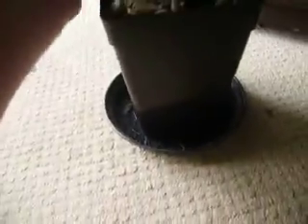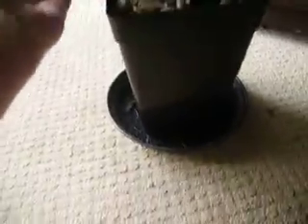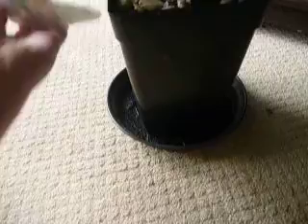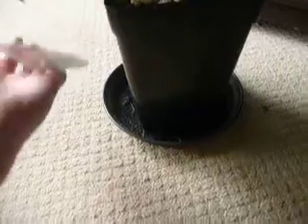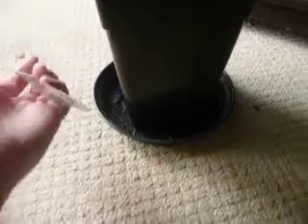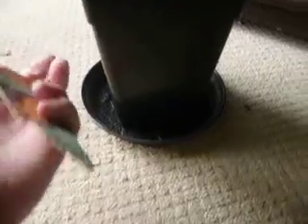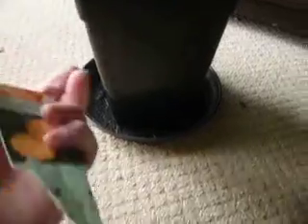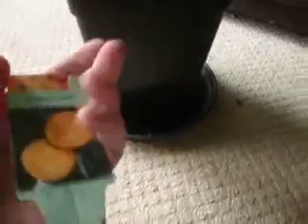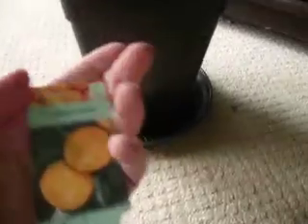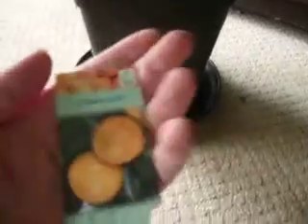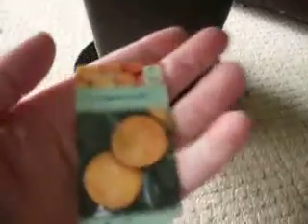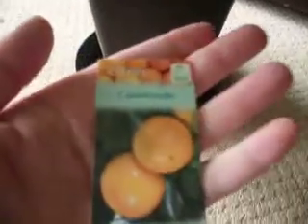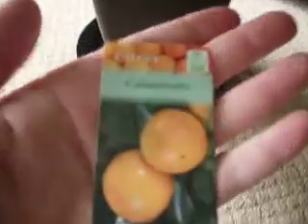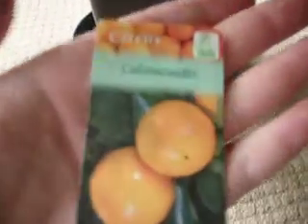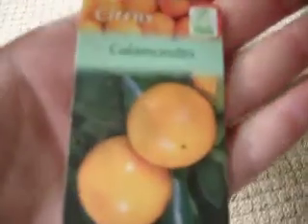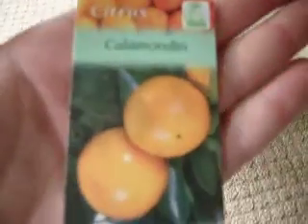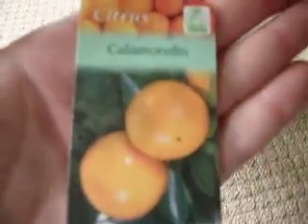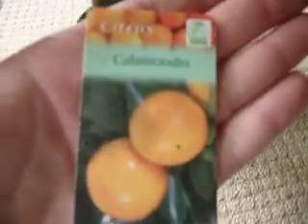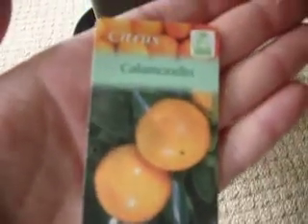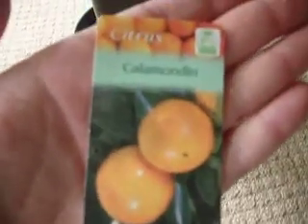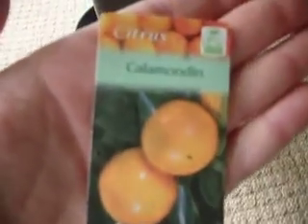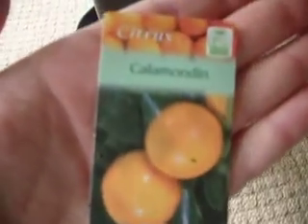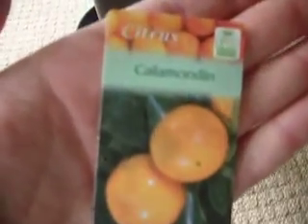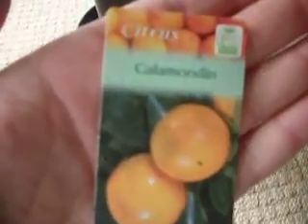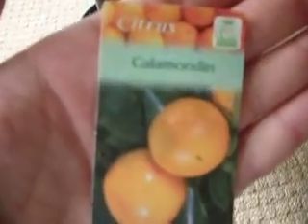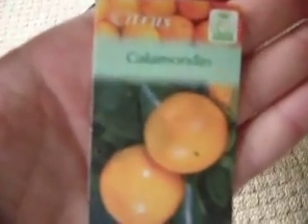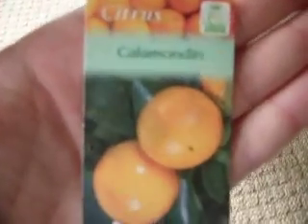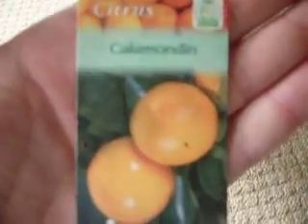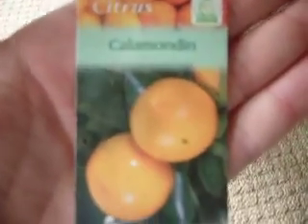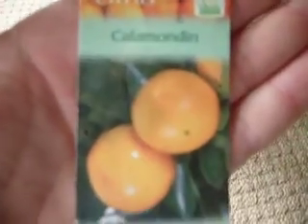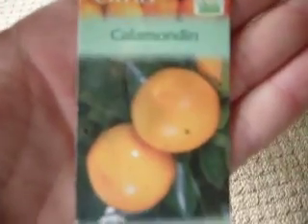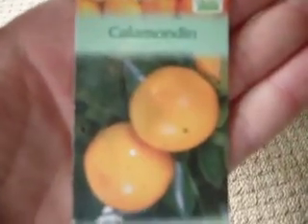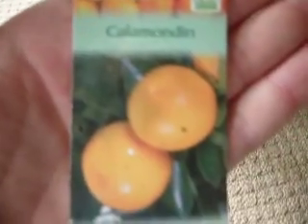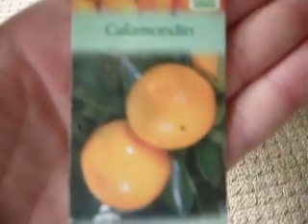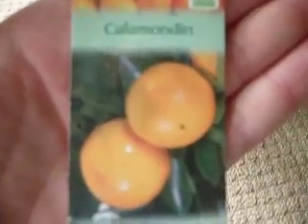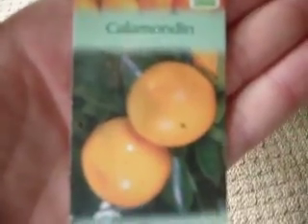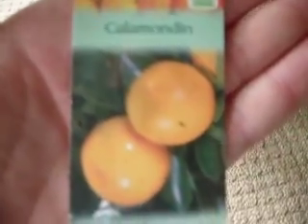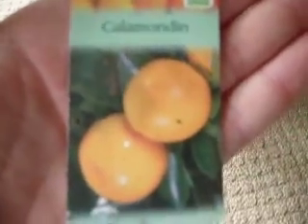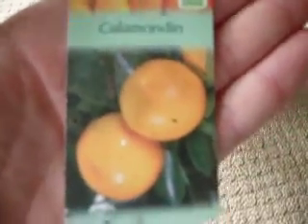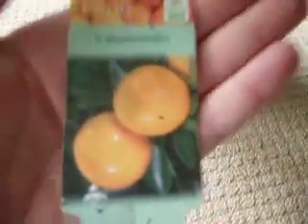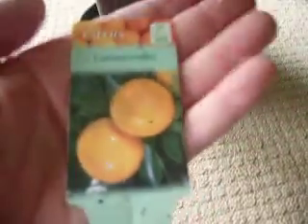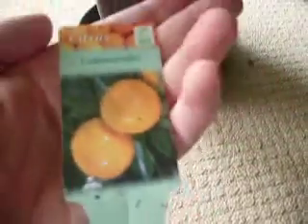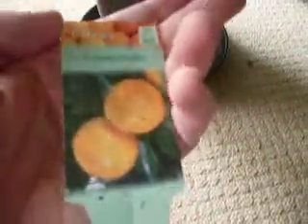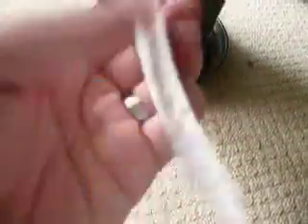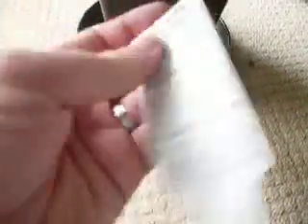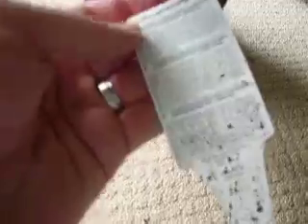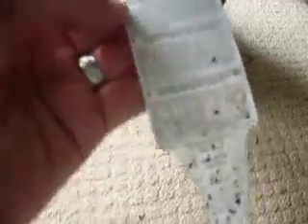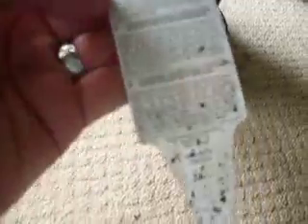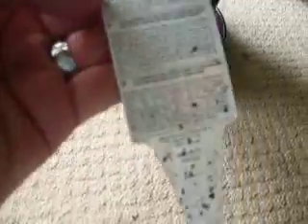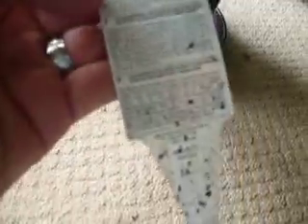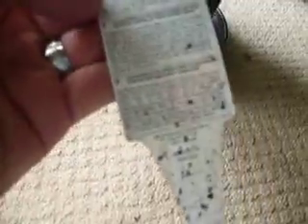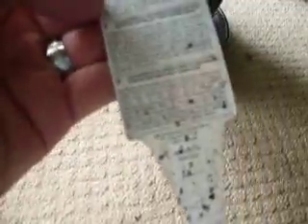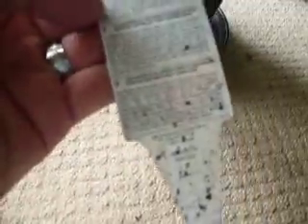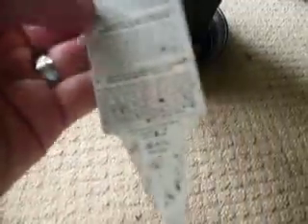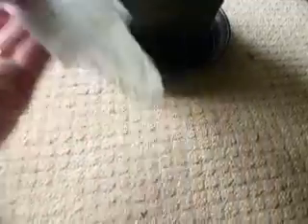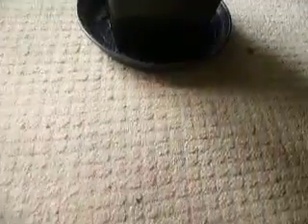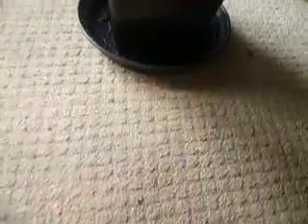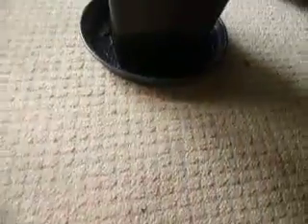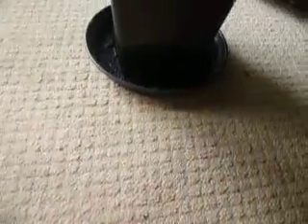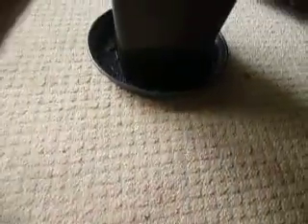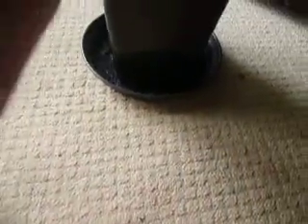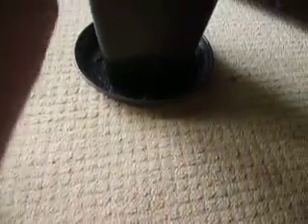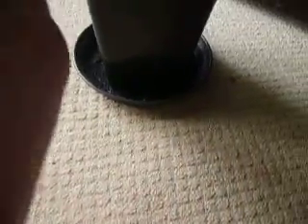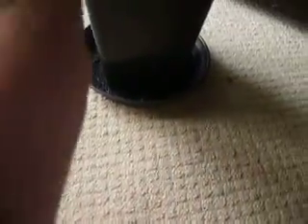This is a variety — it is Calamondin. It fruits all year round.